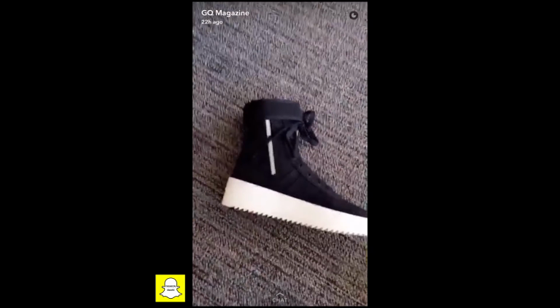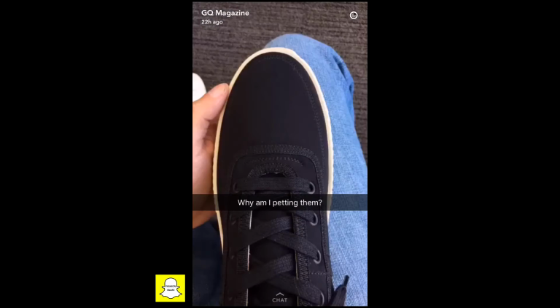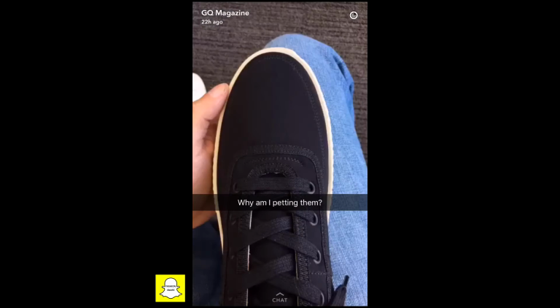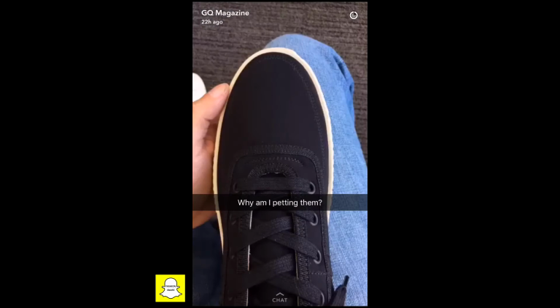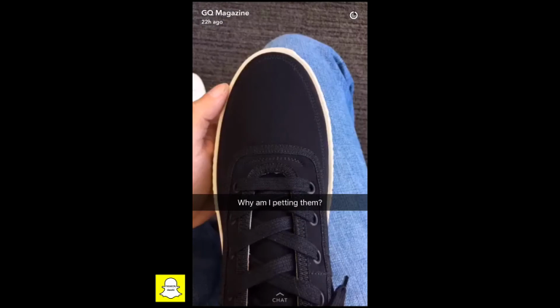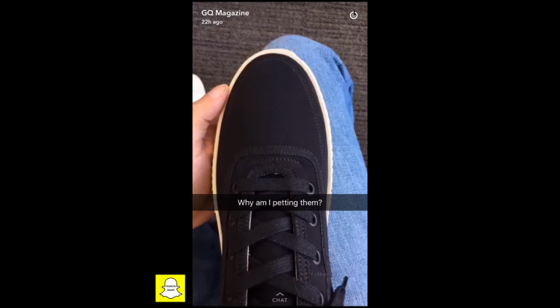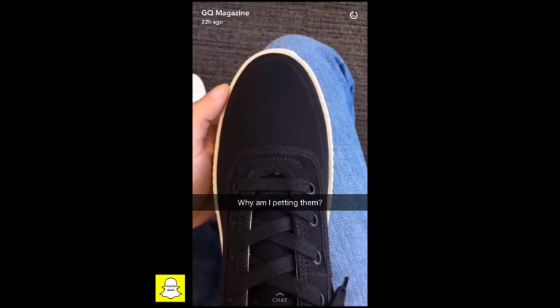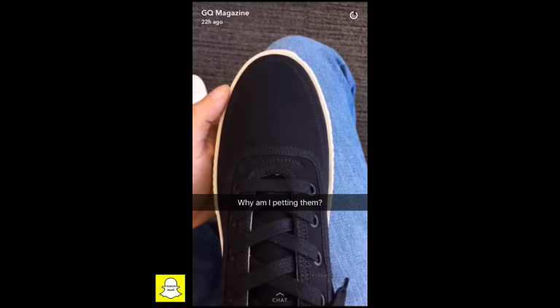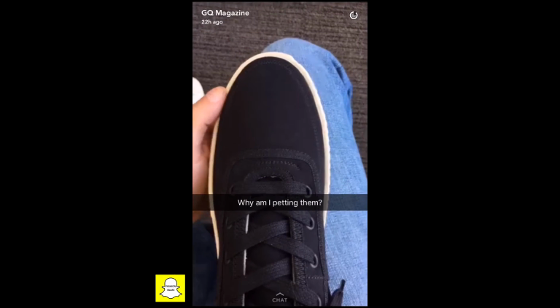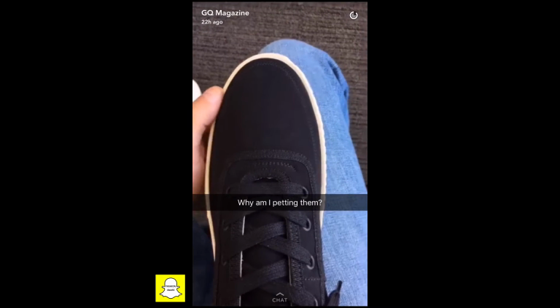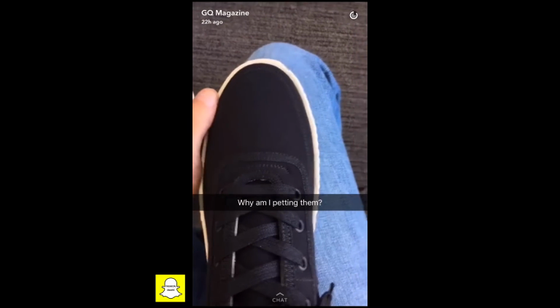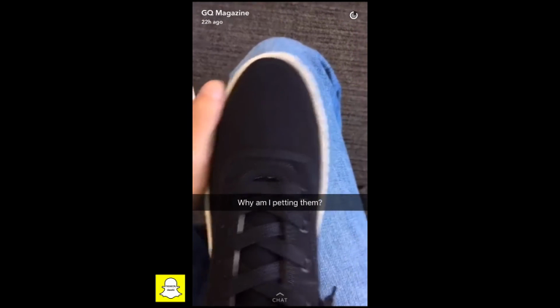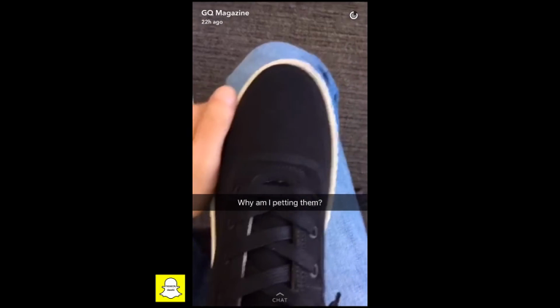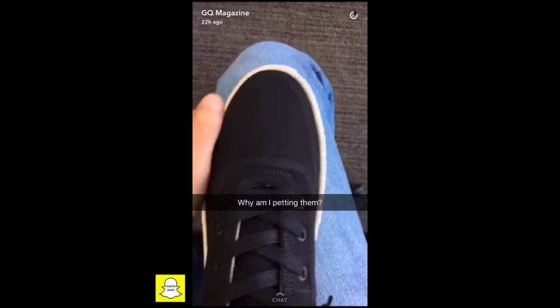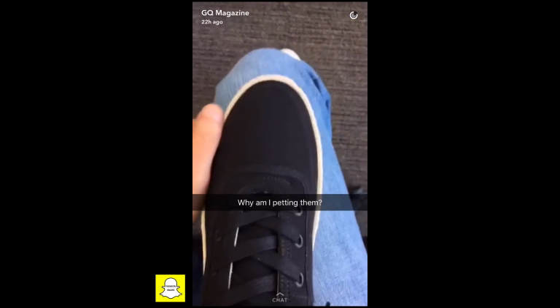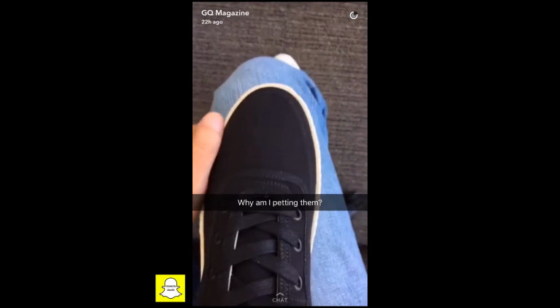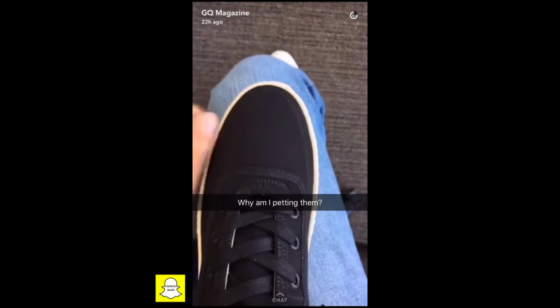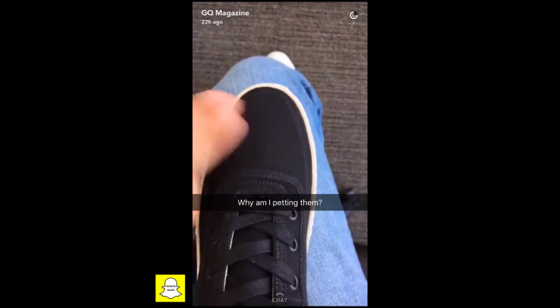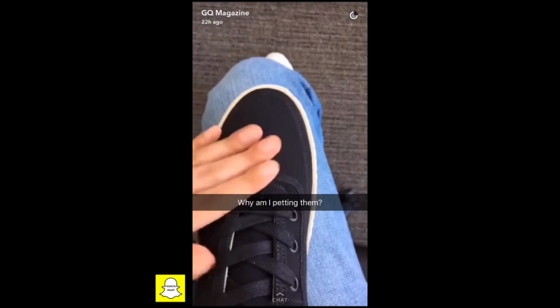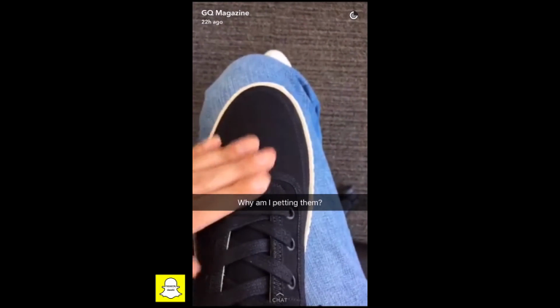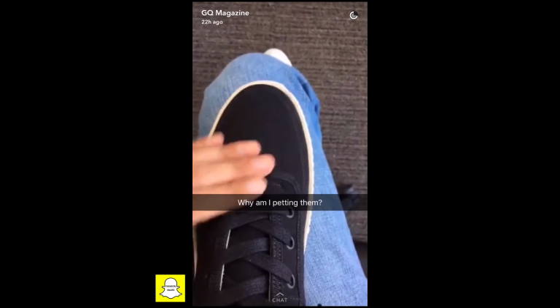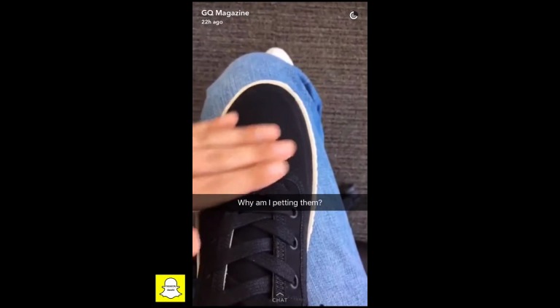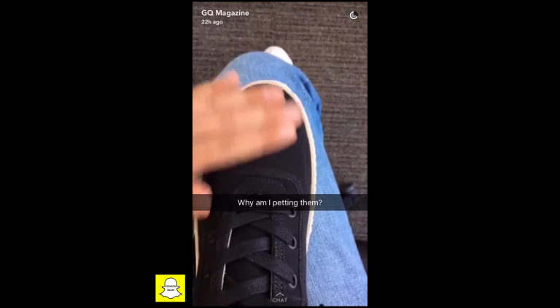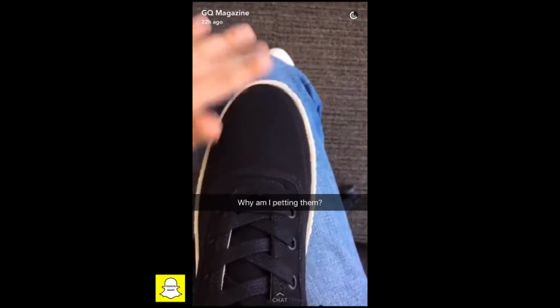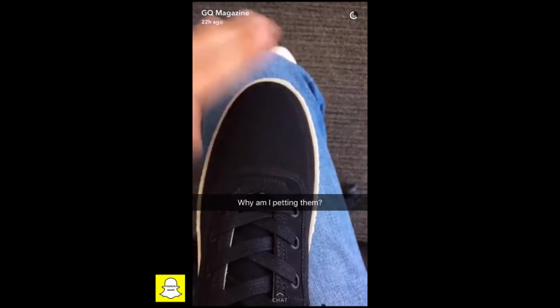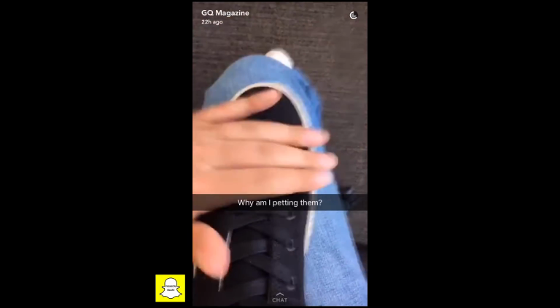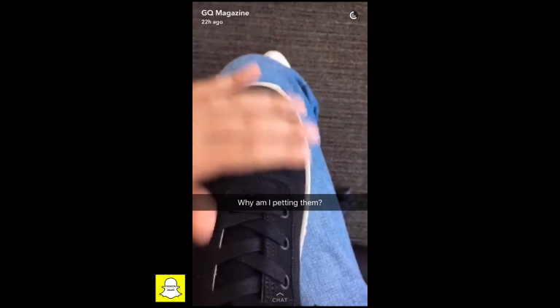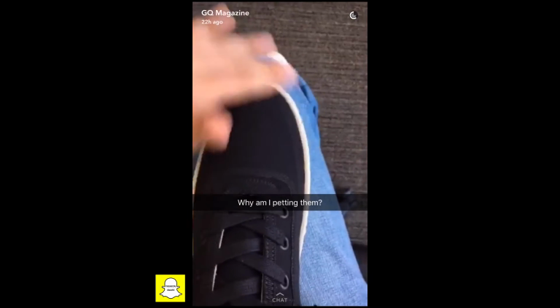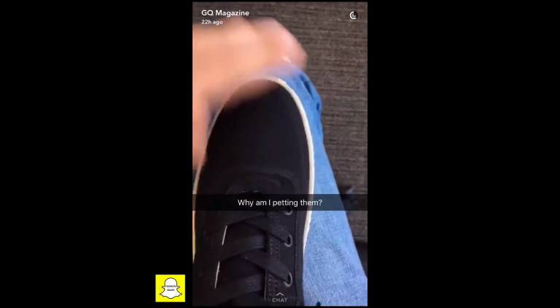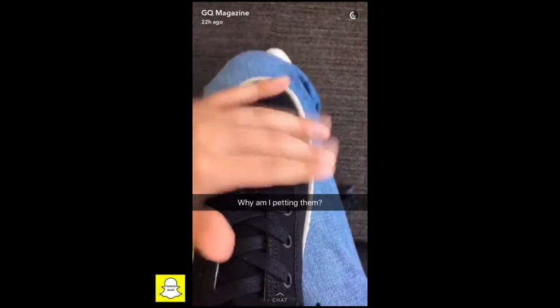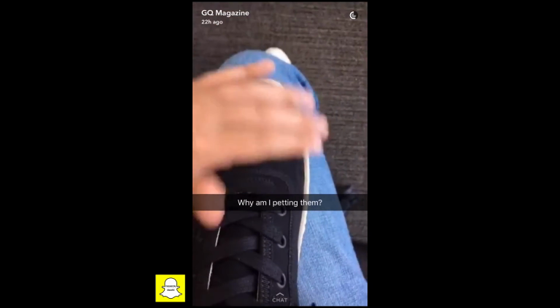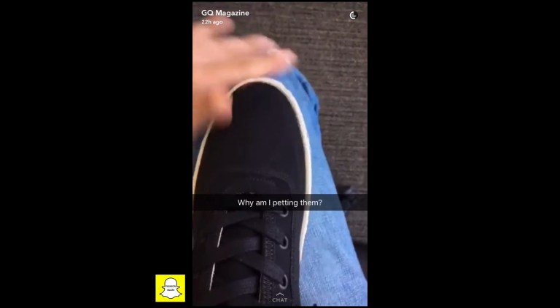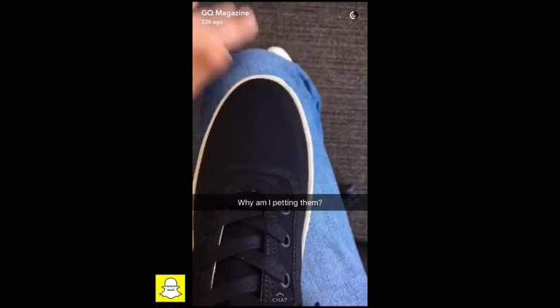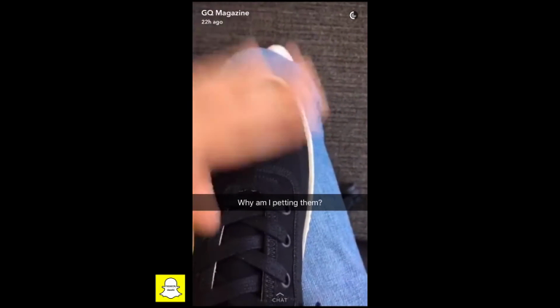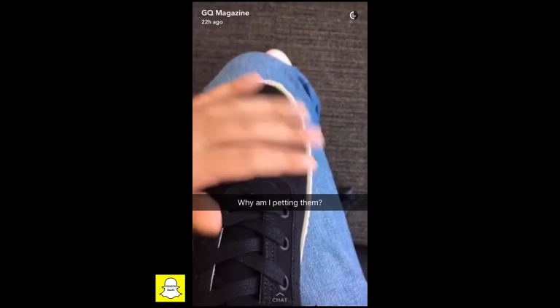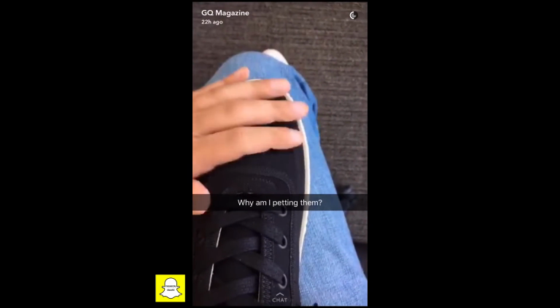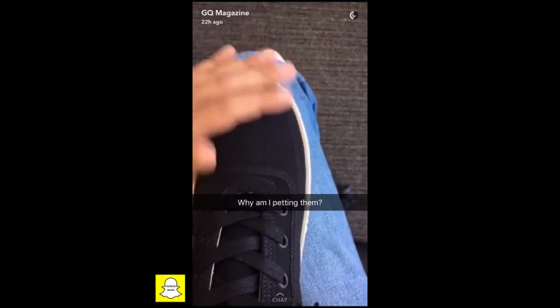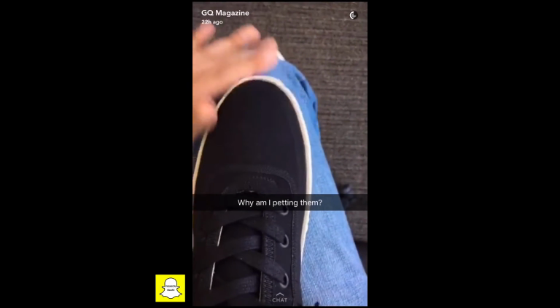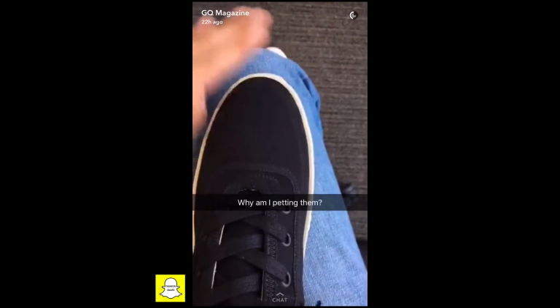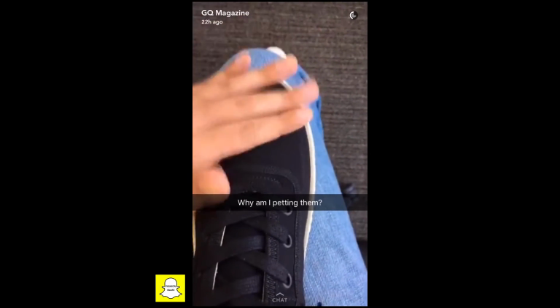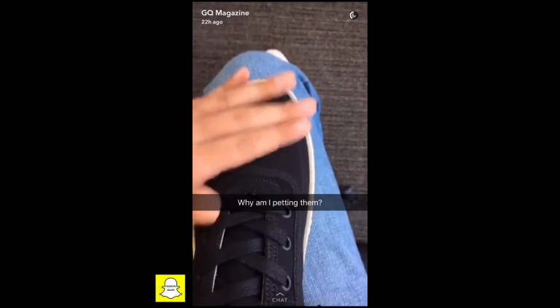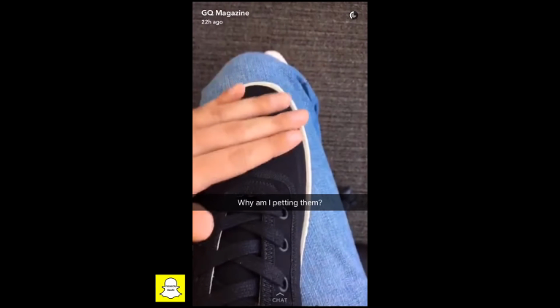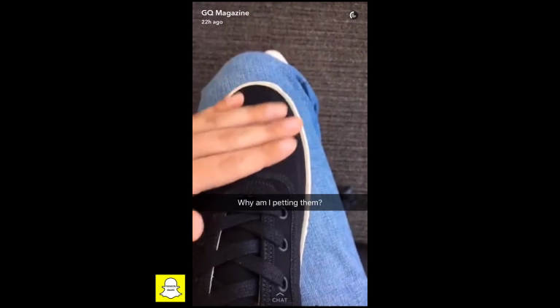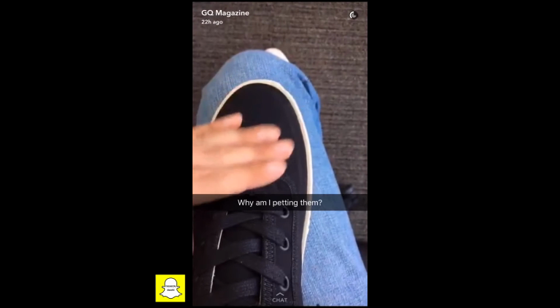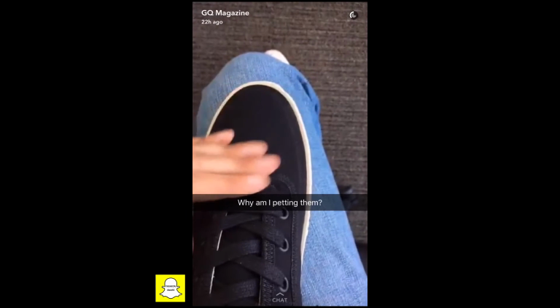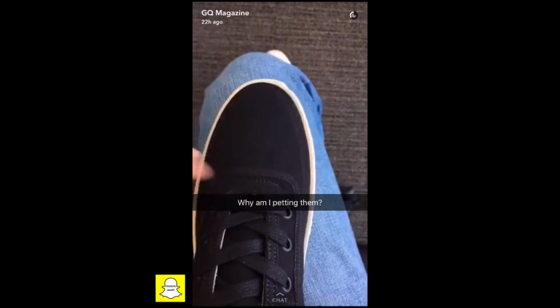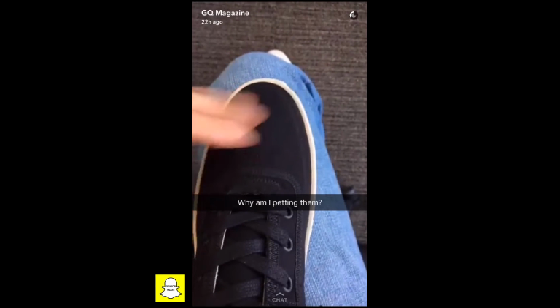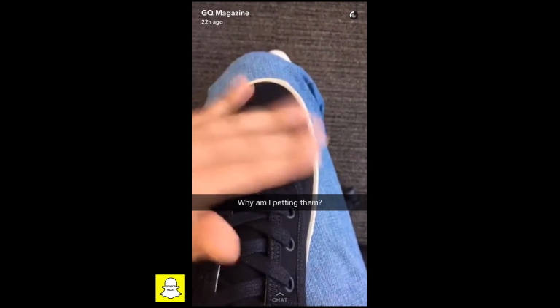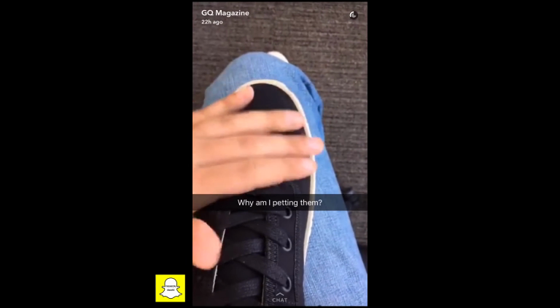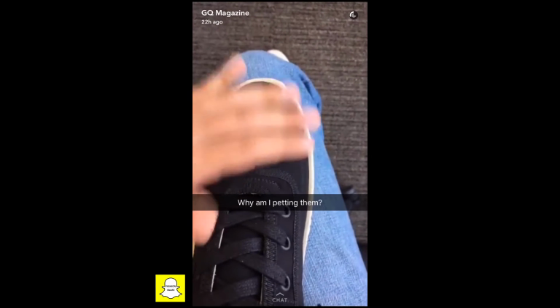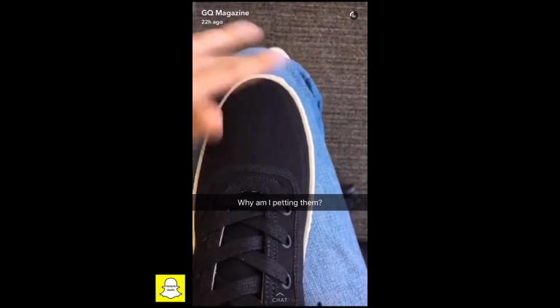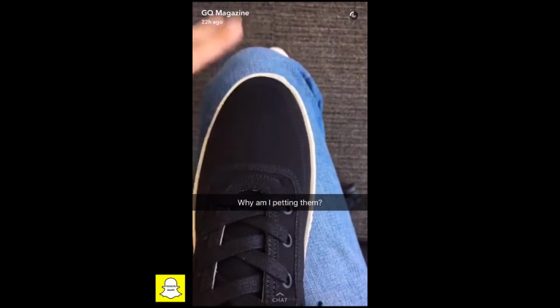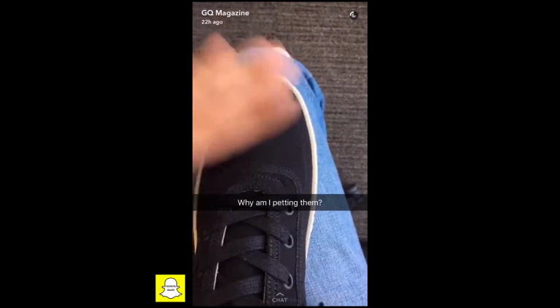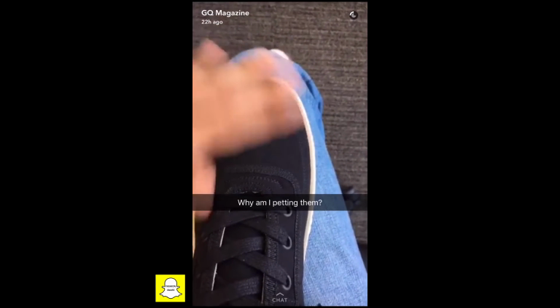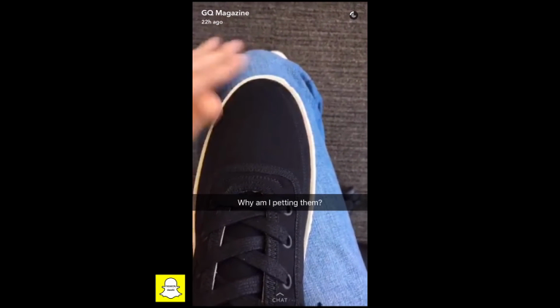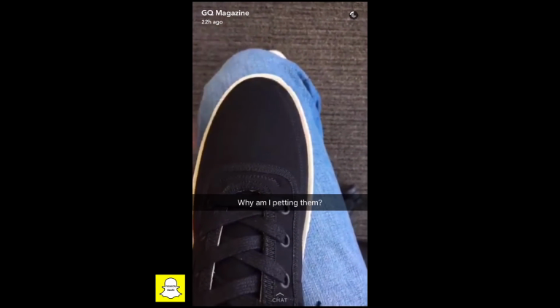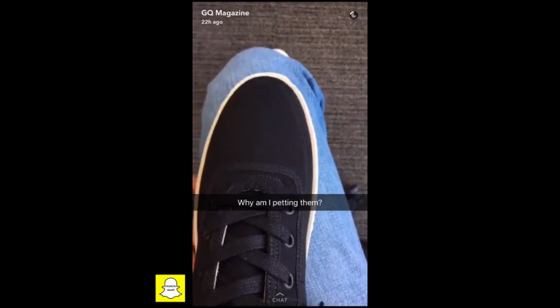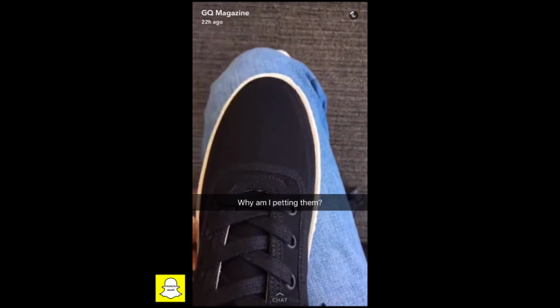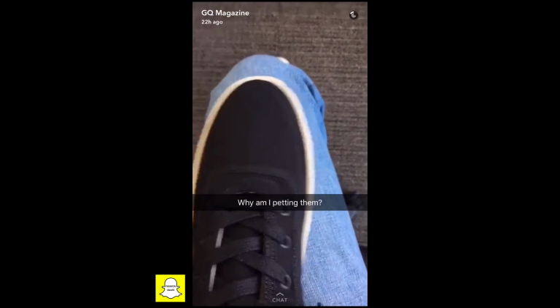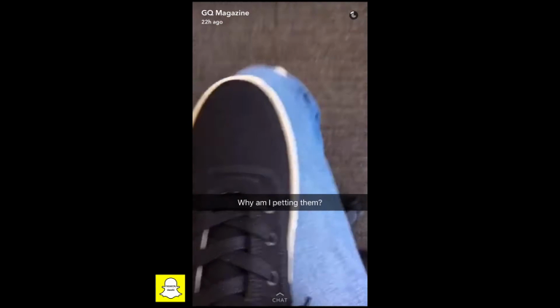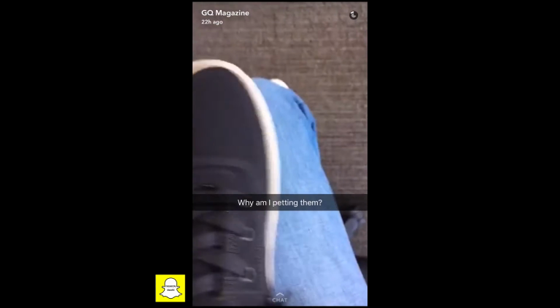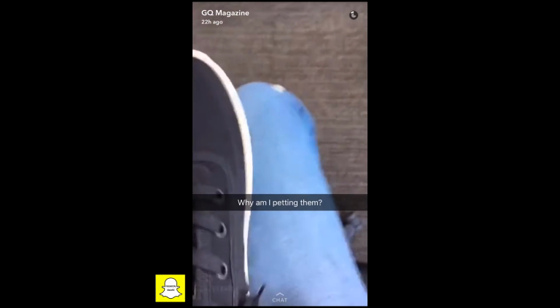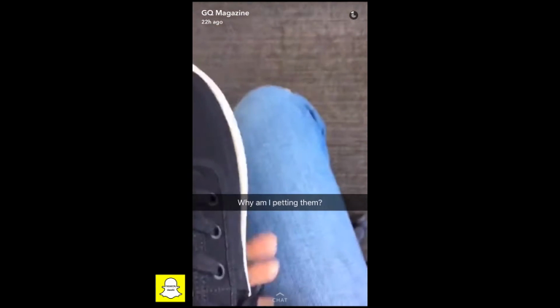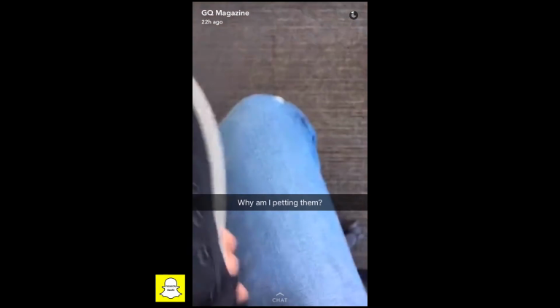So we've got them in this colorway — this black nubuck upper. It's super, super durable feeling, super cool, very slick.